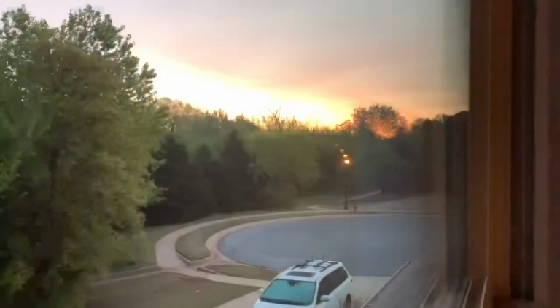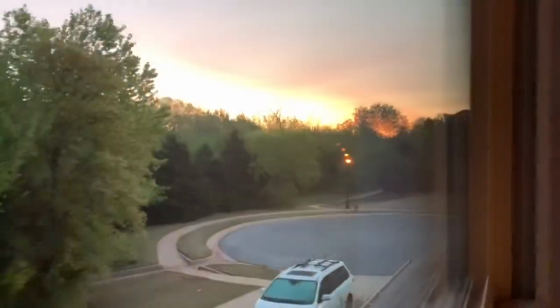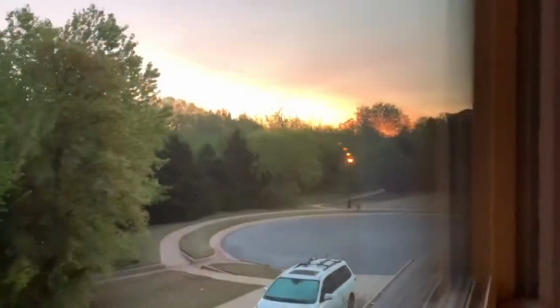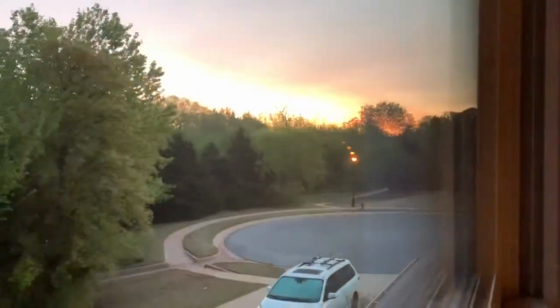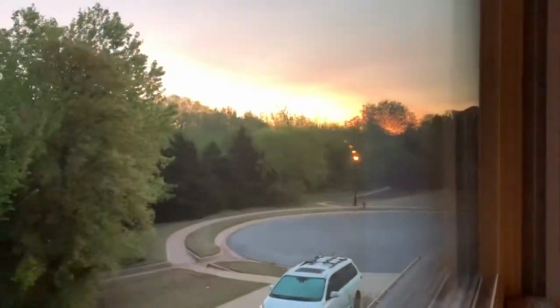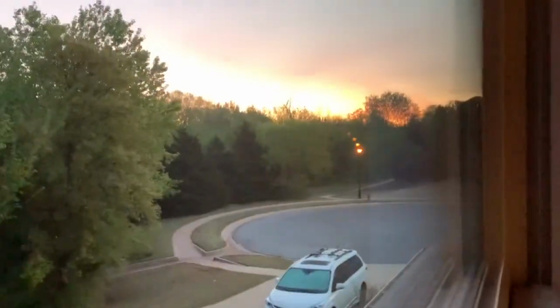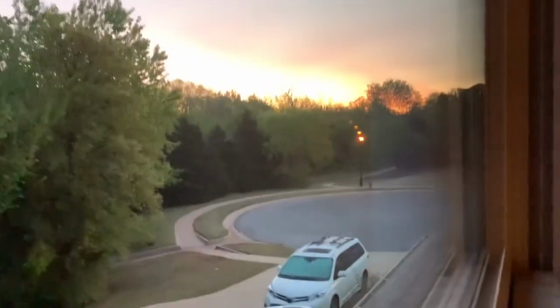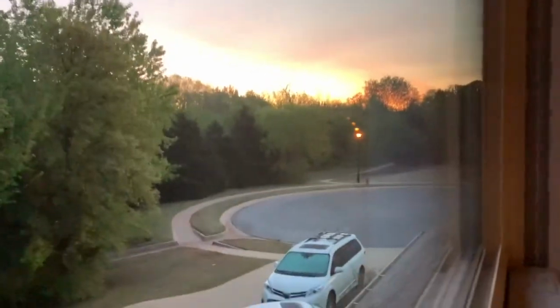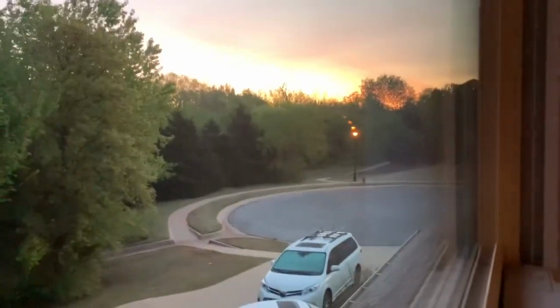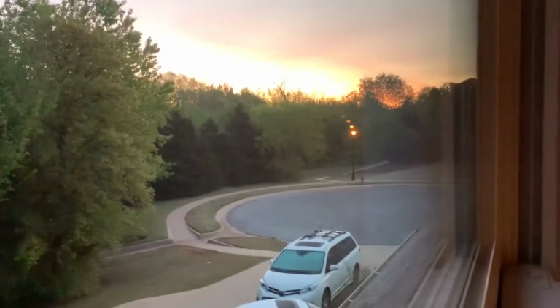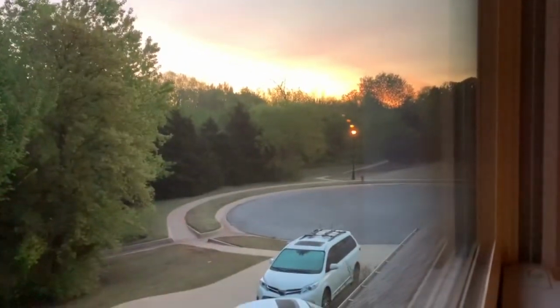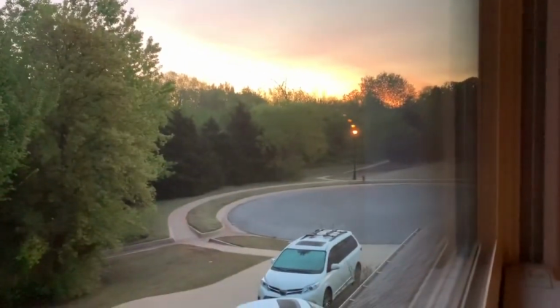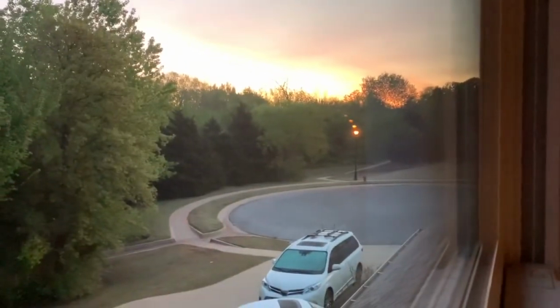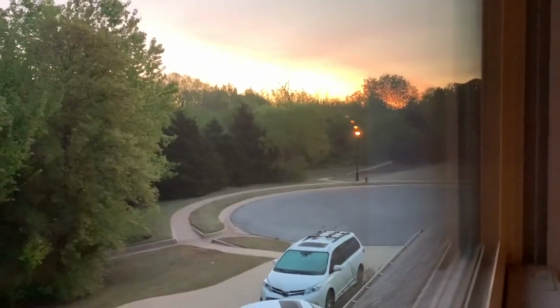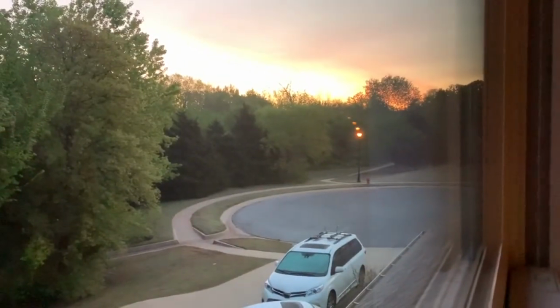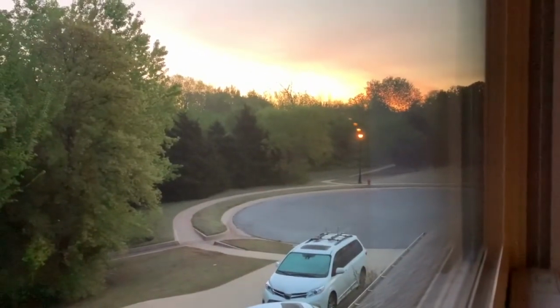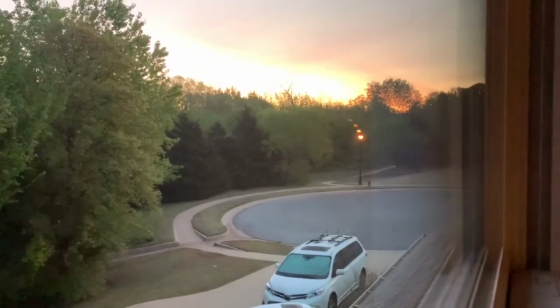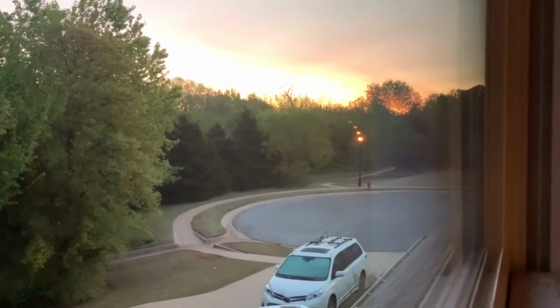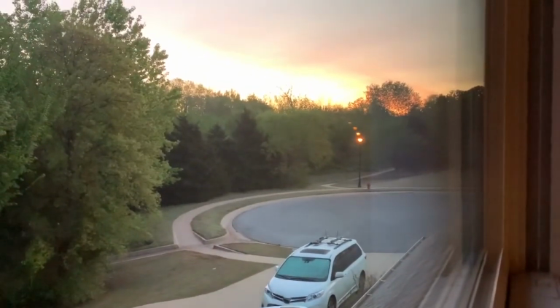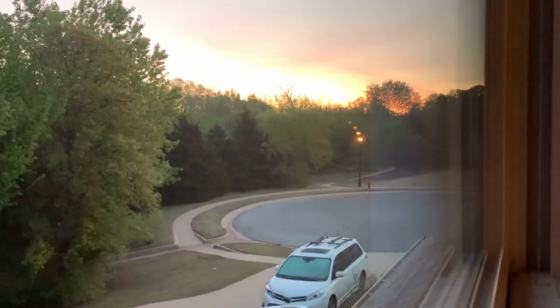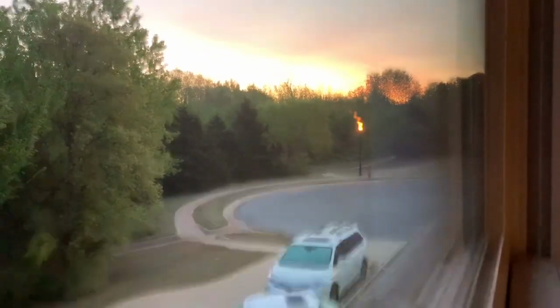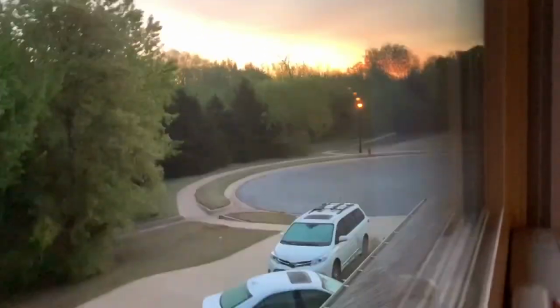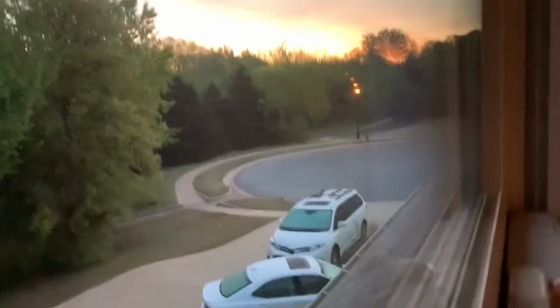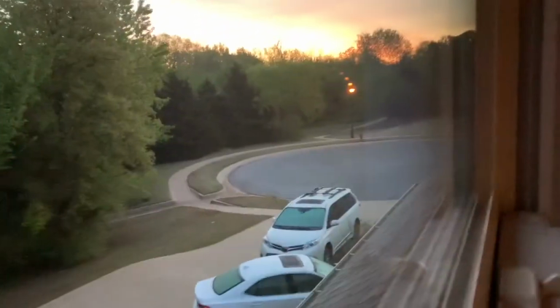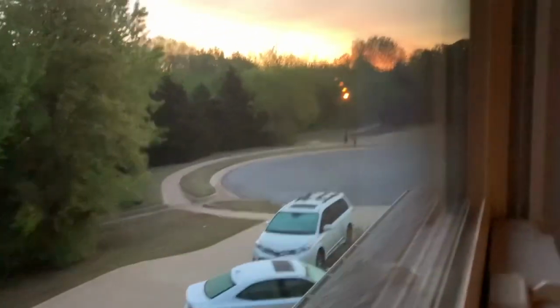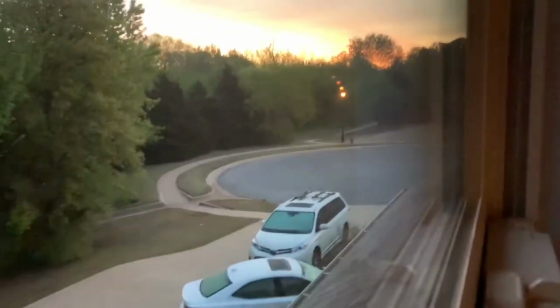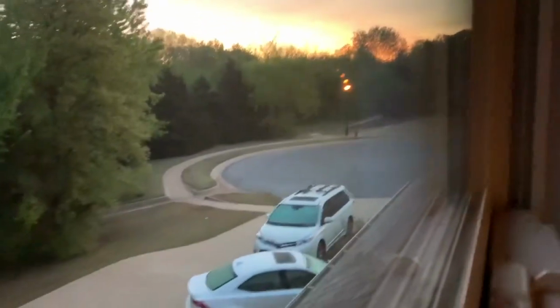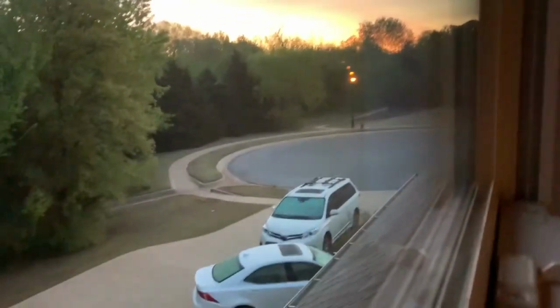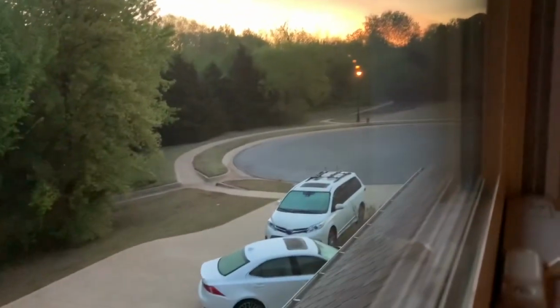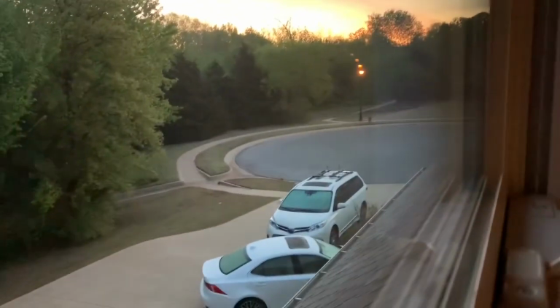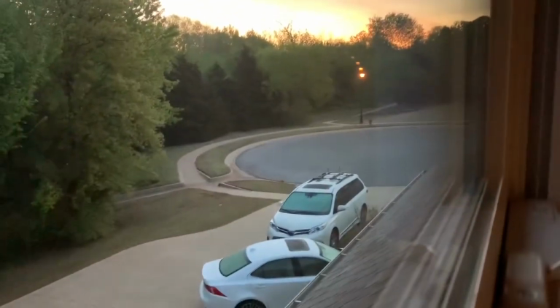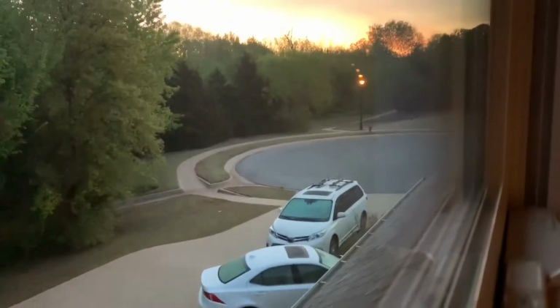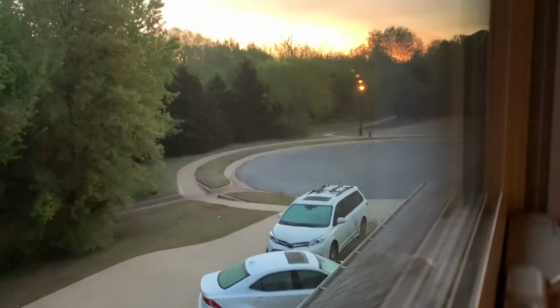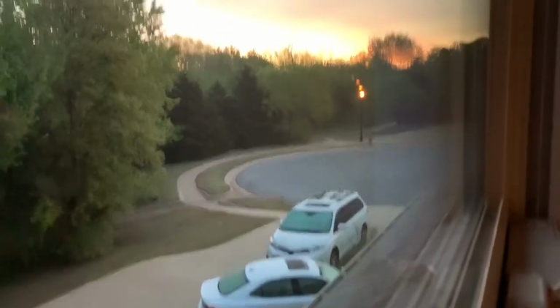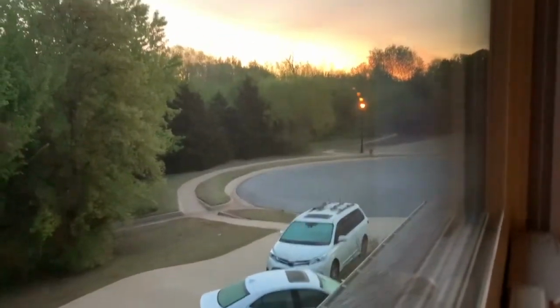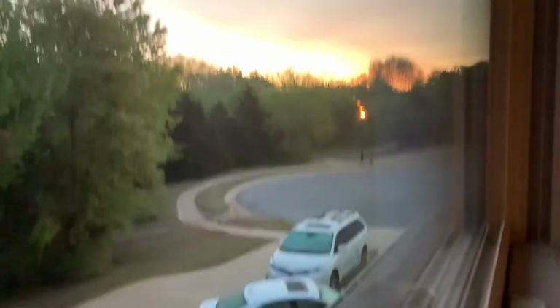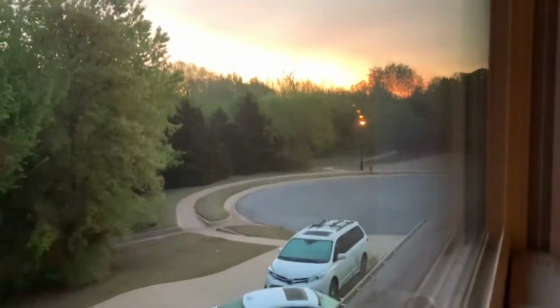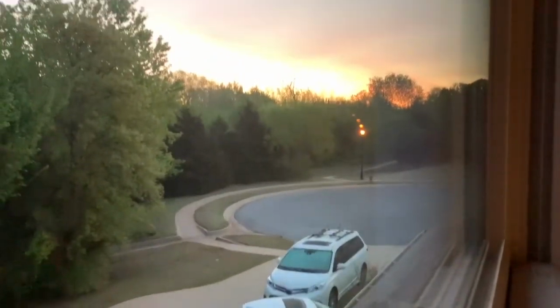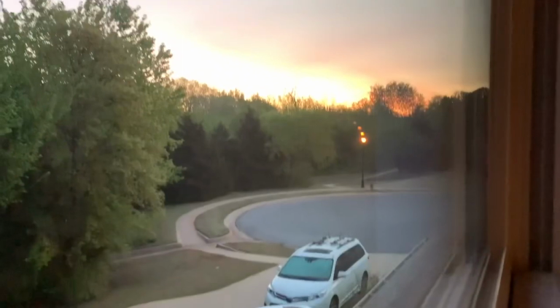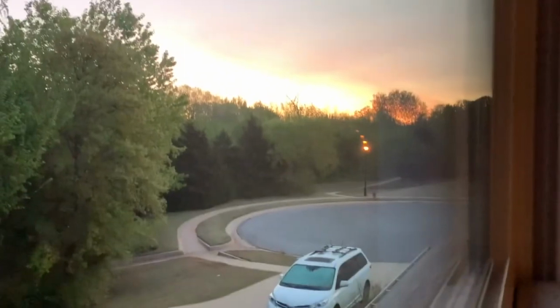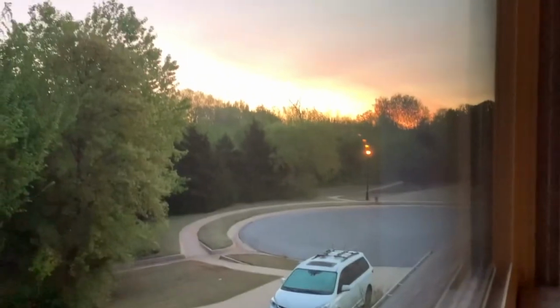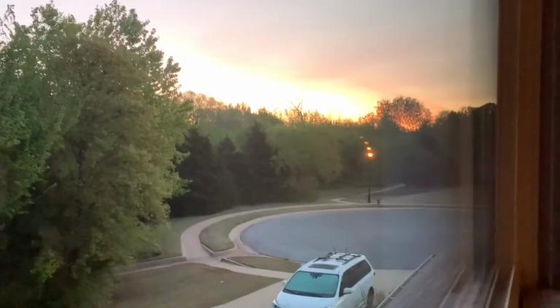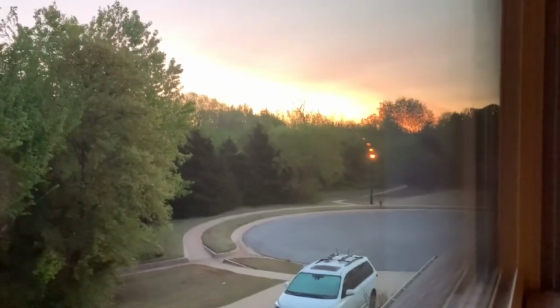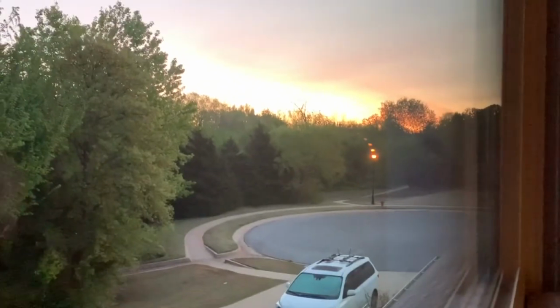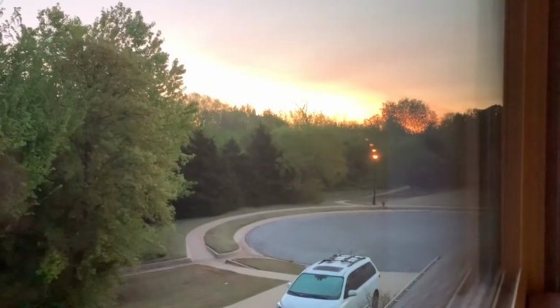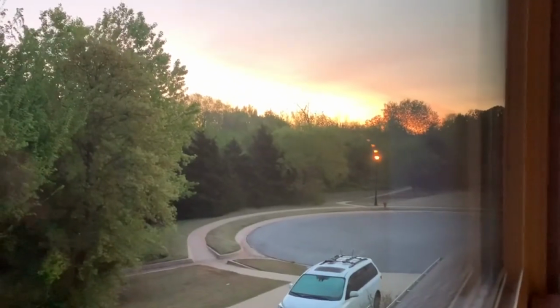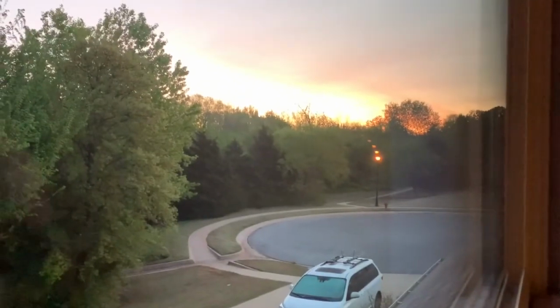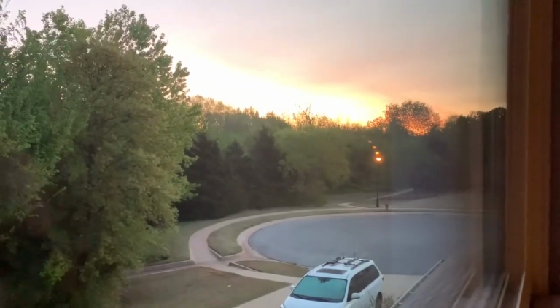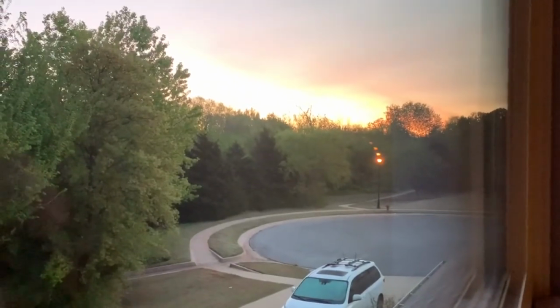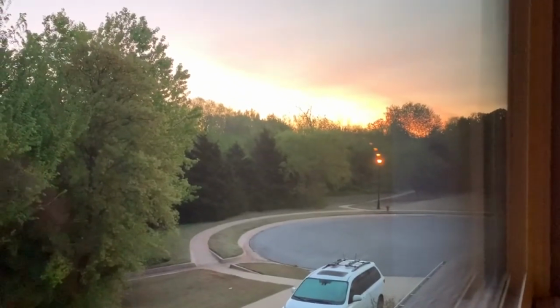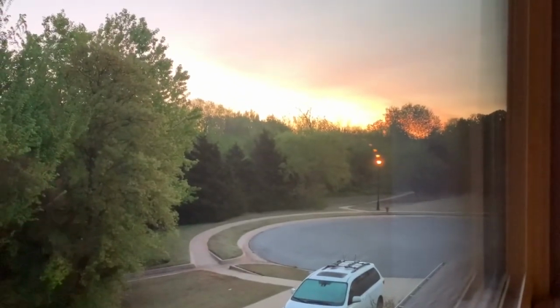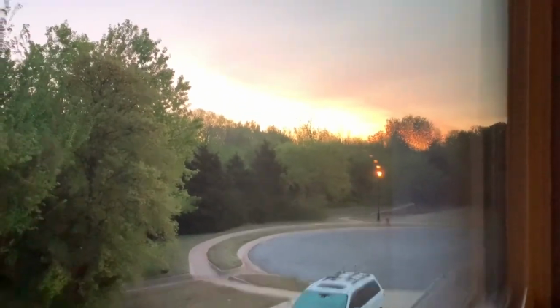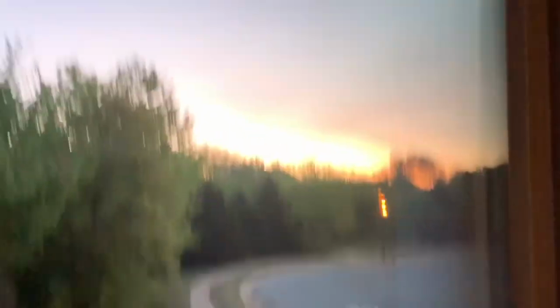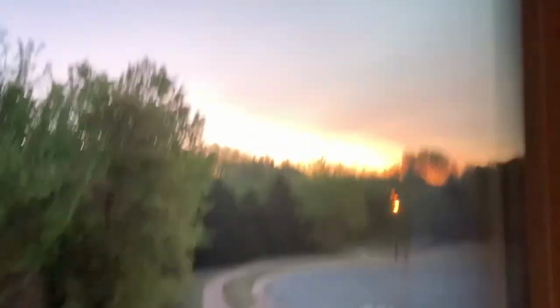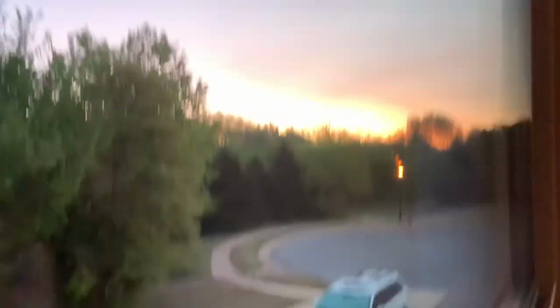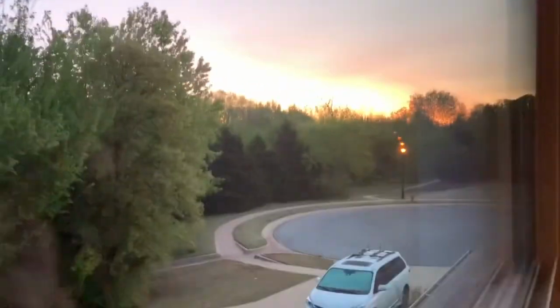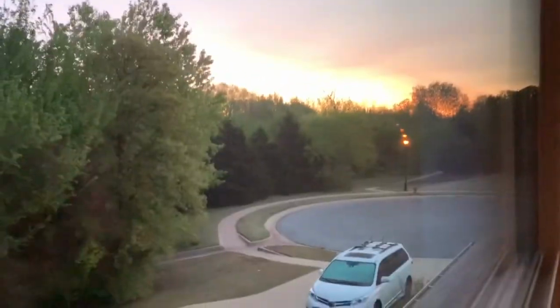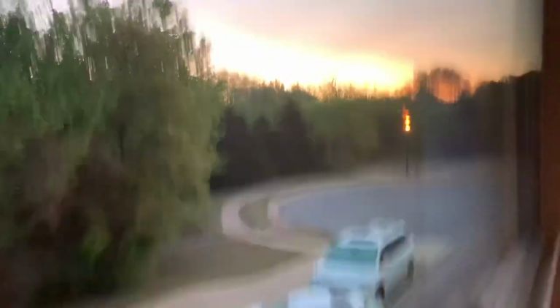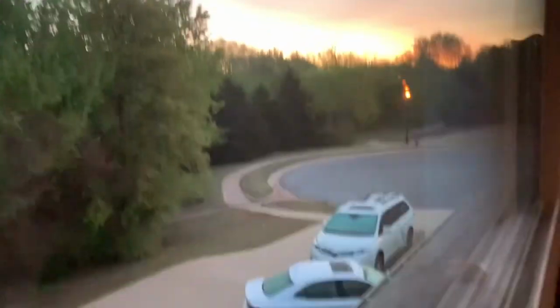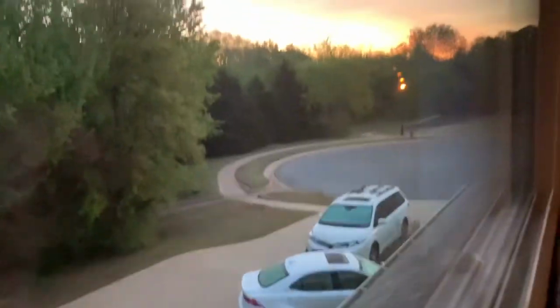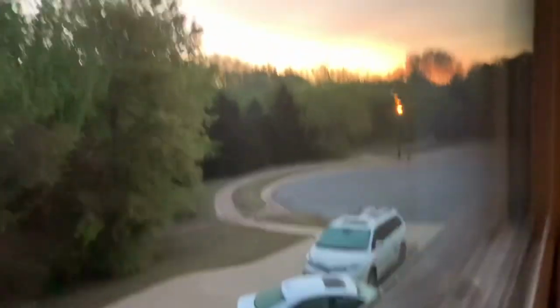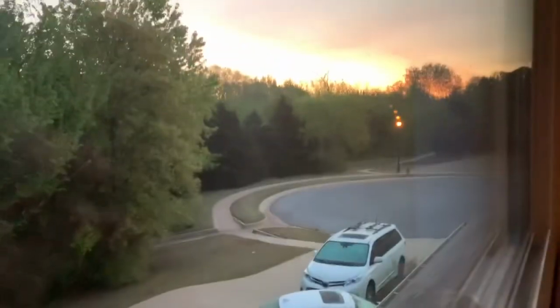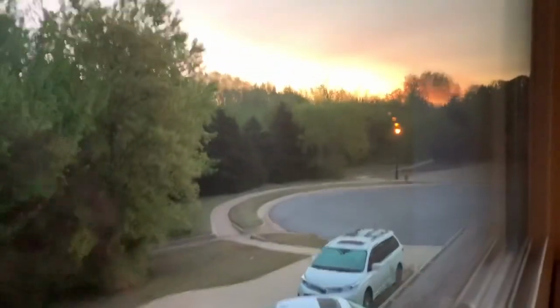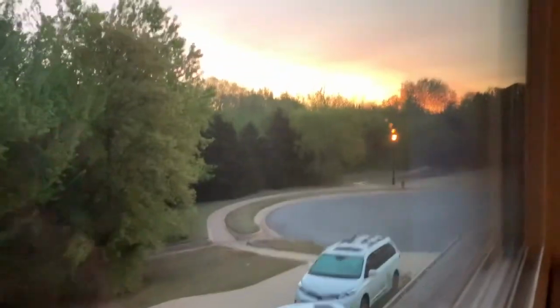Good morning, everybody. It's about 6:30 a.m., right before I'm leaving for West Texas.